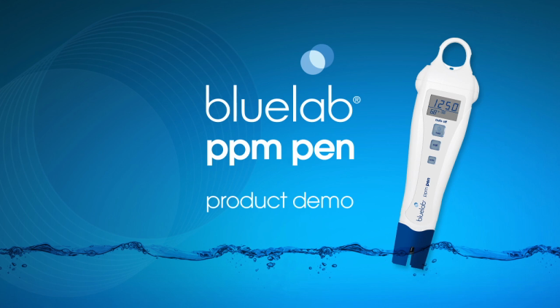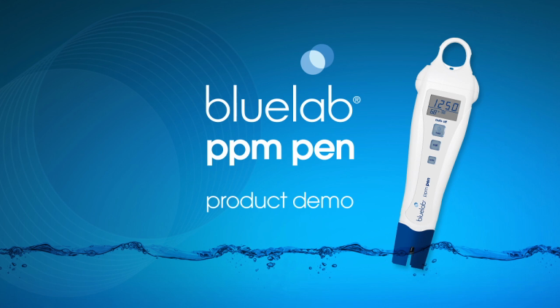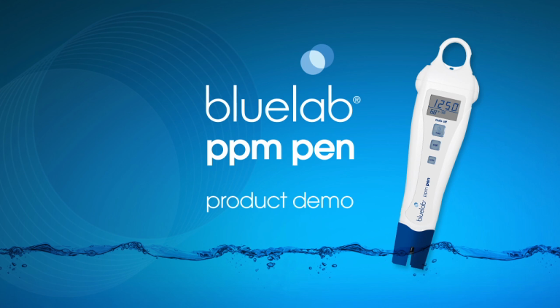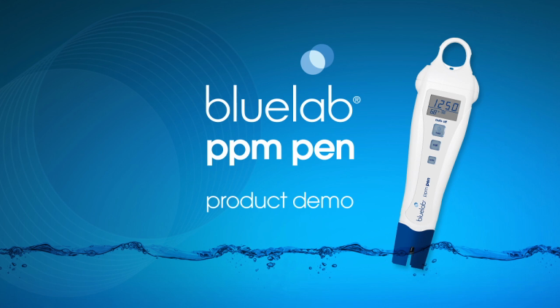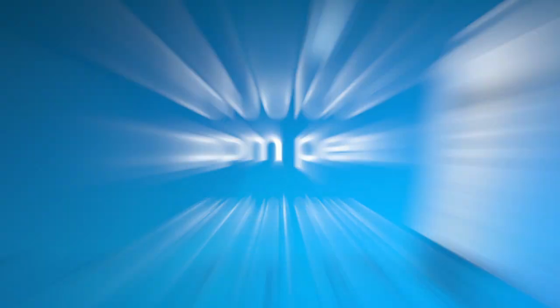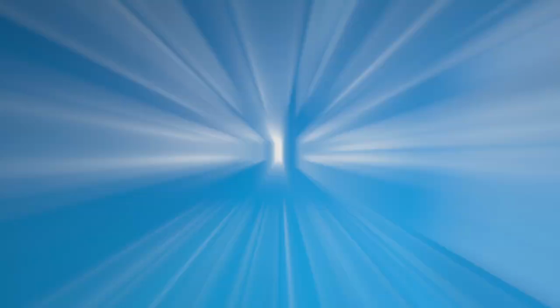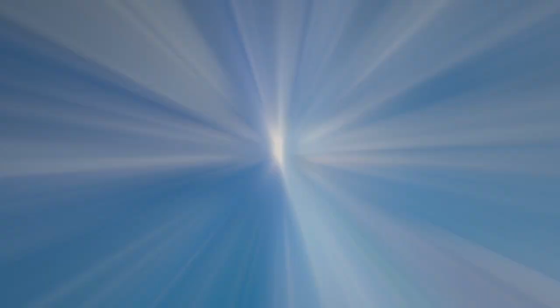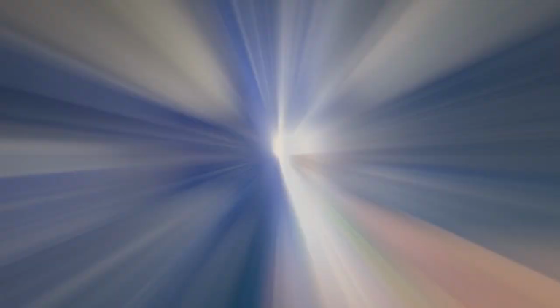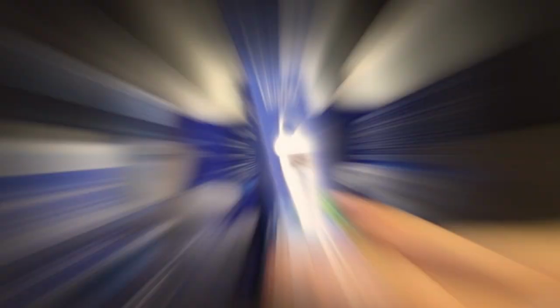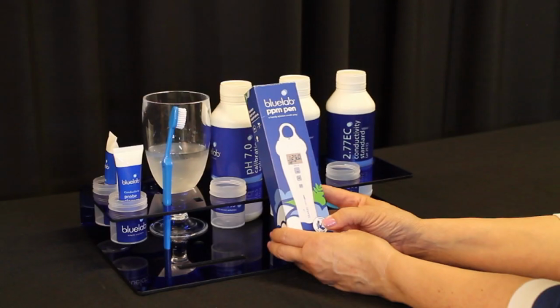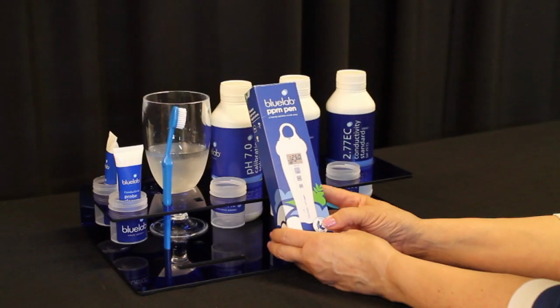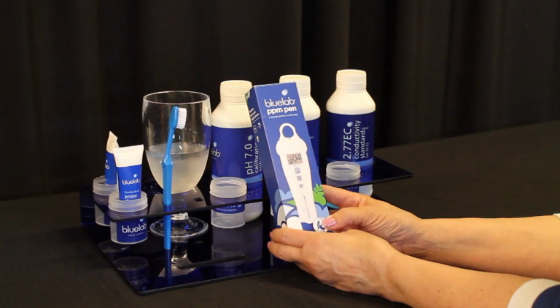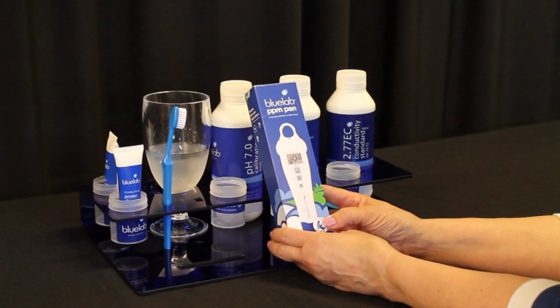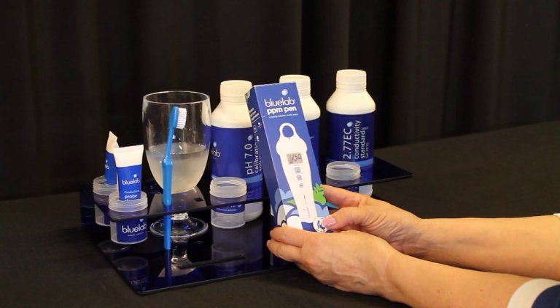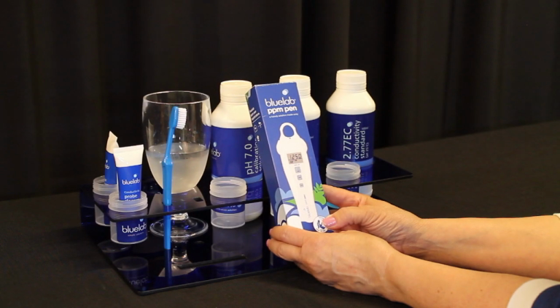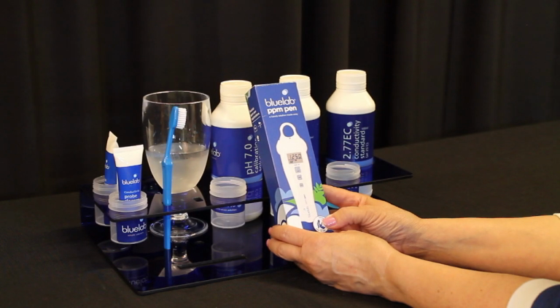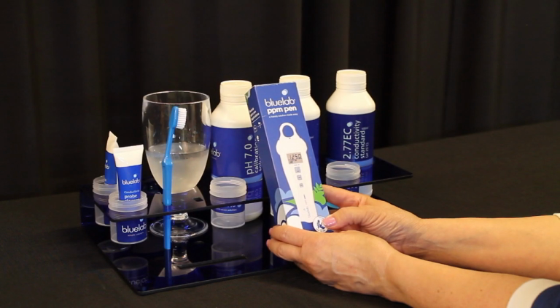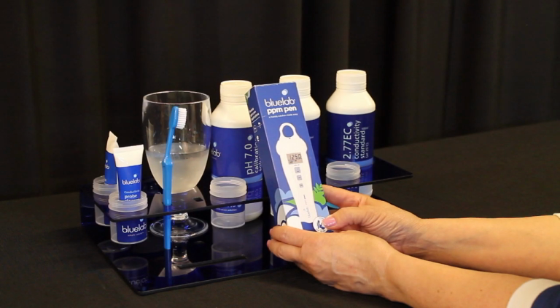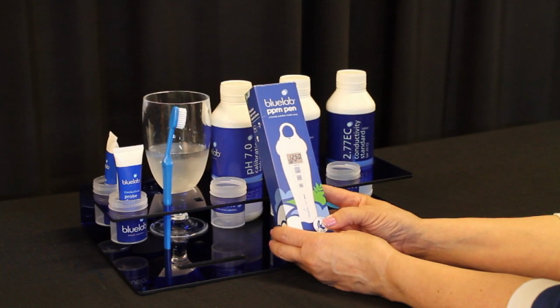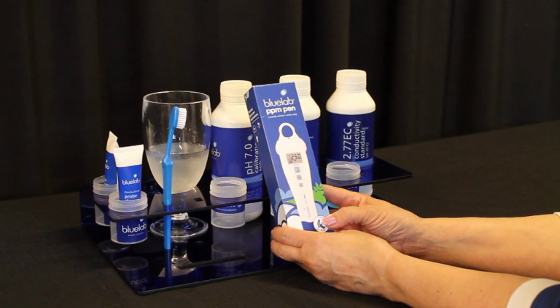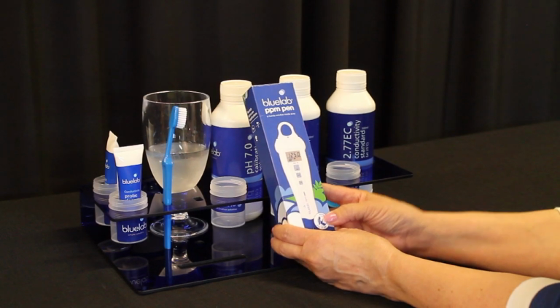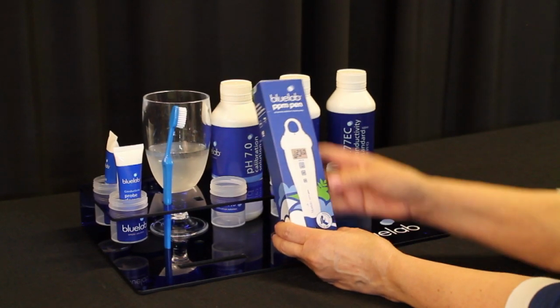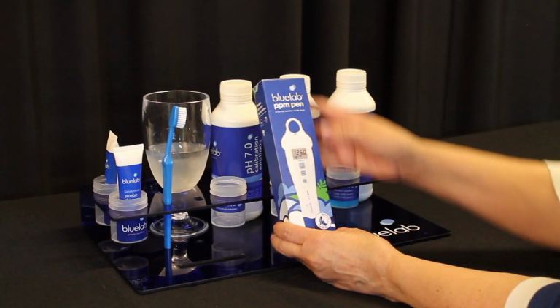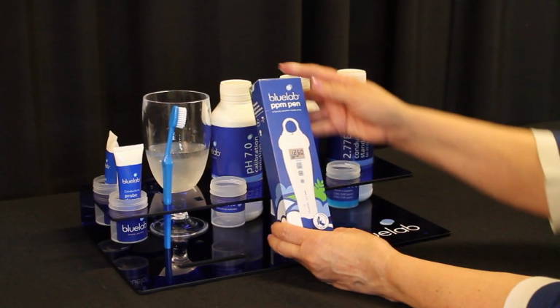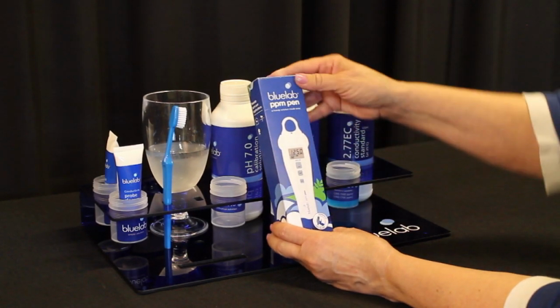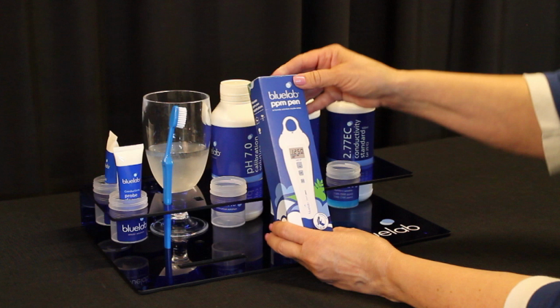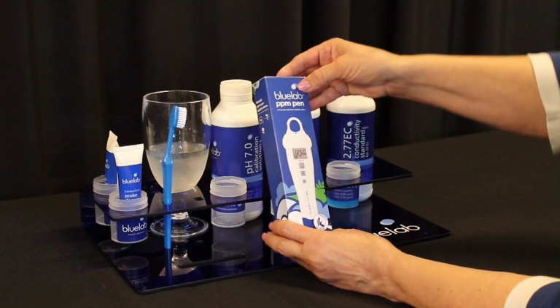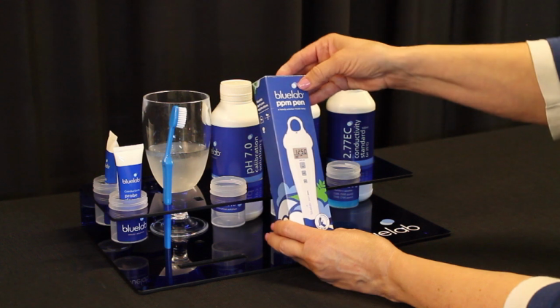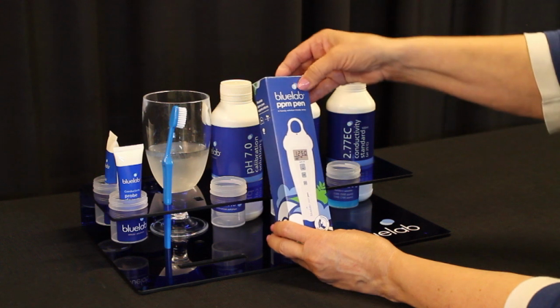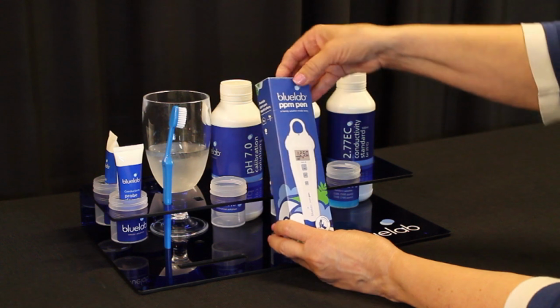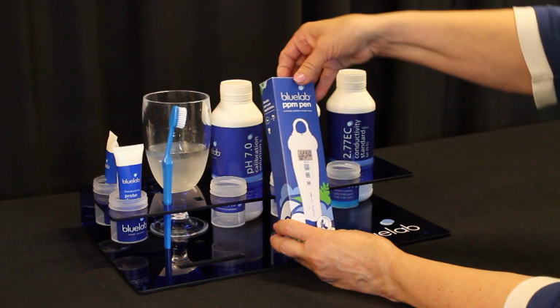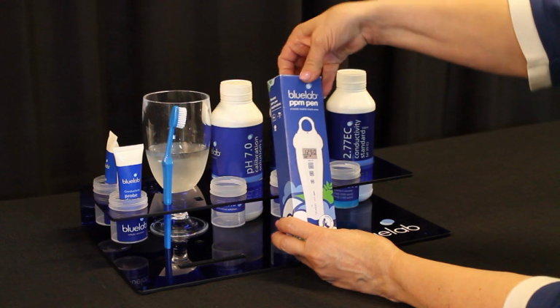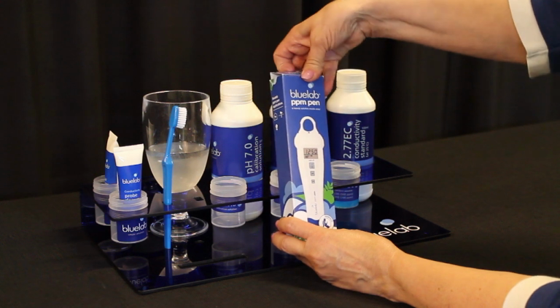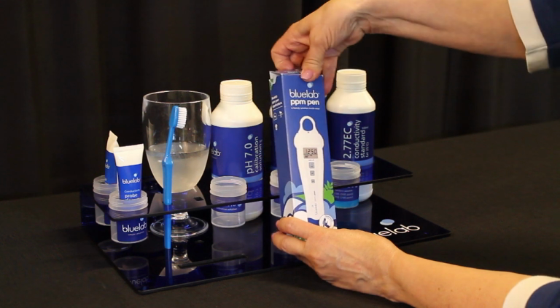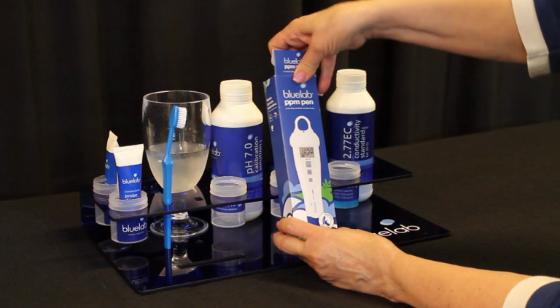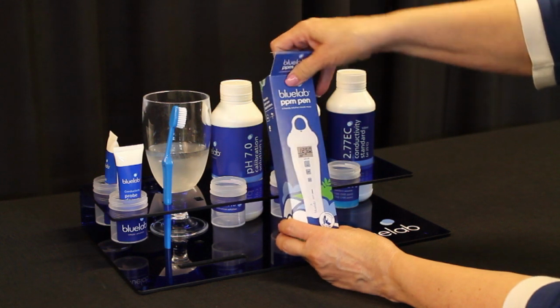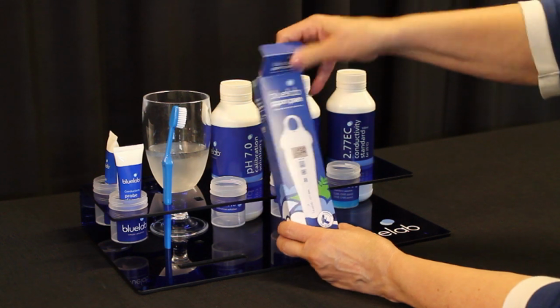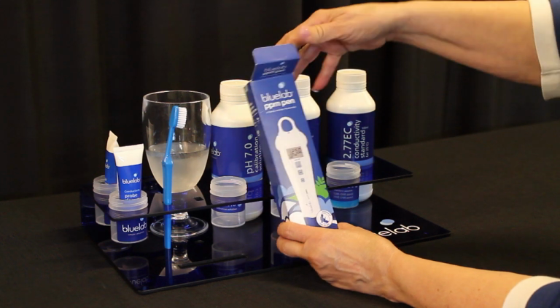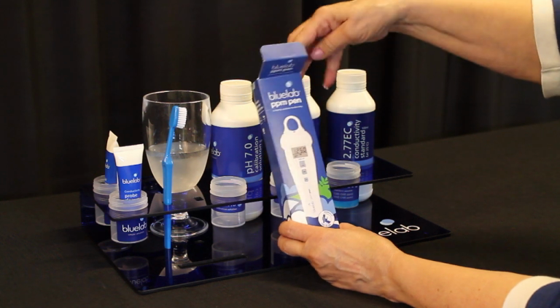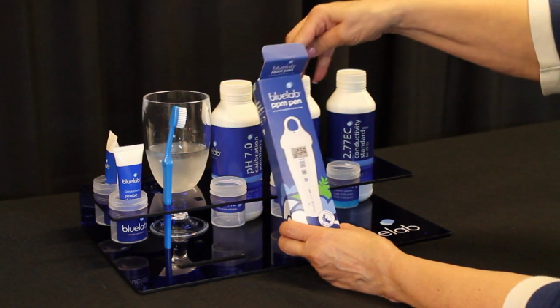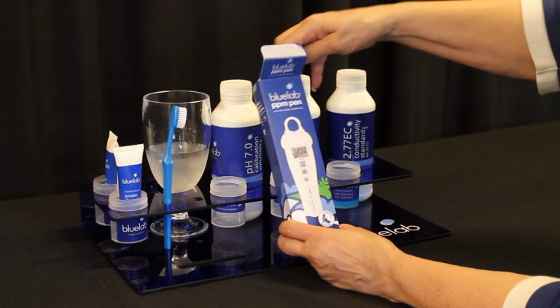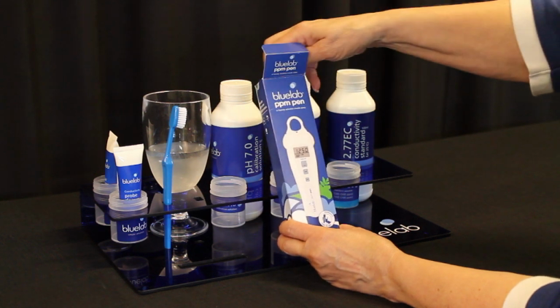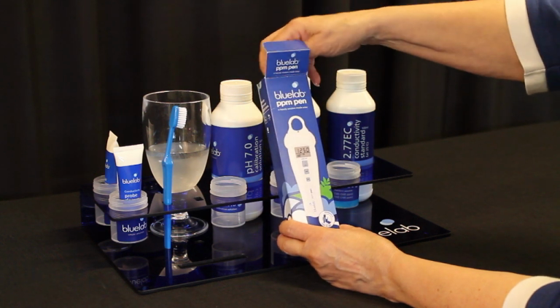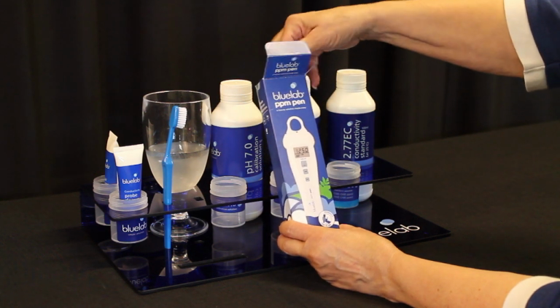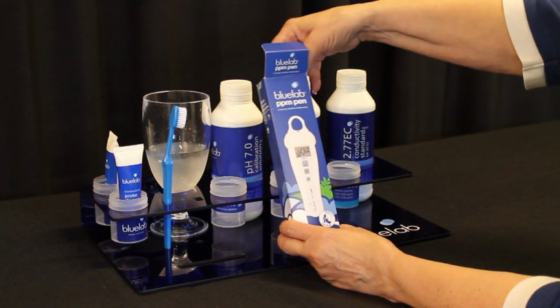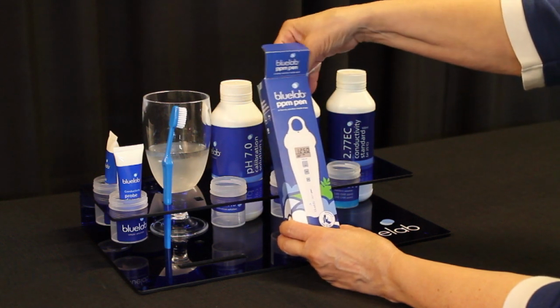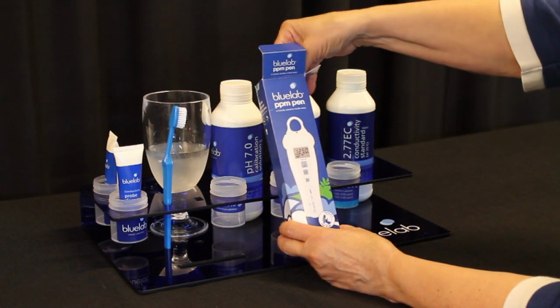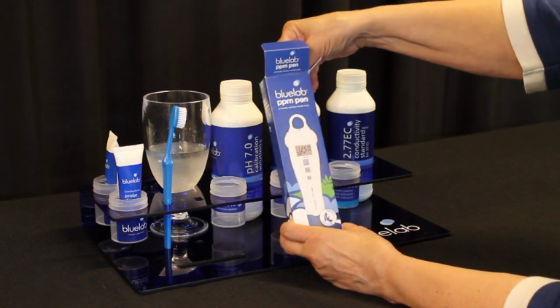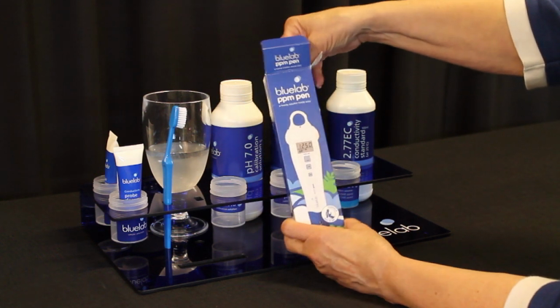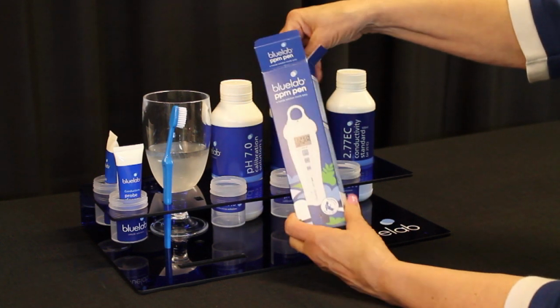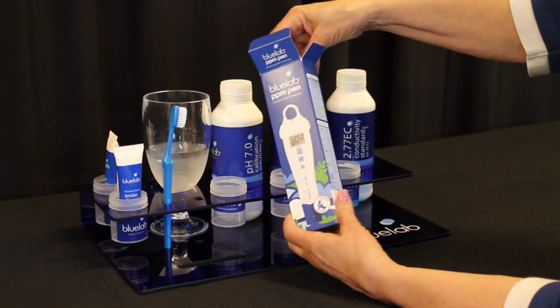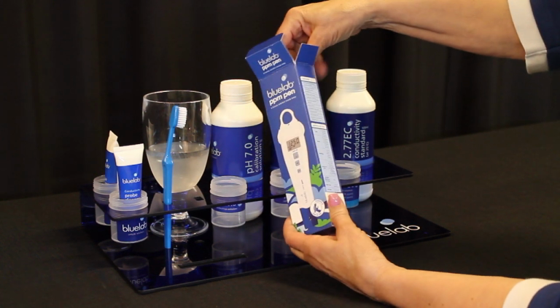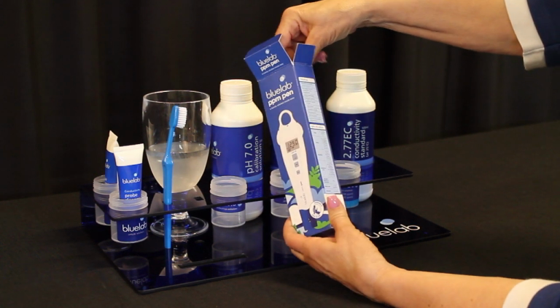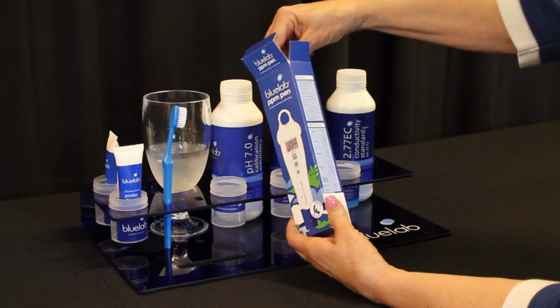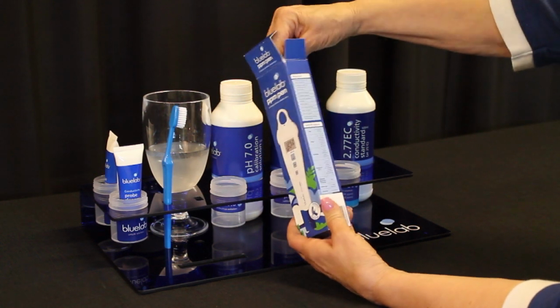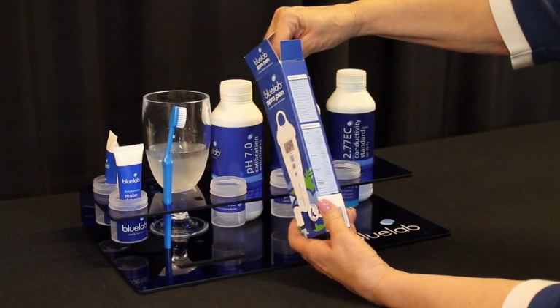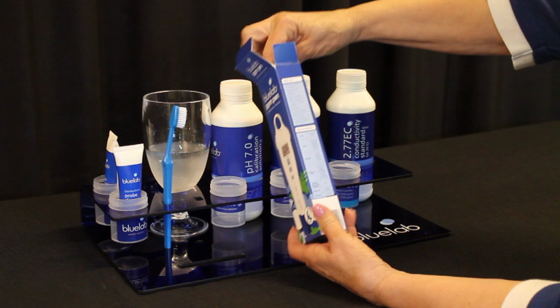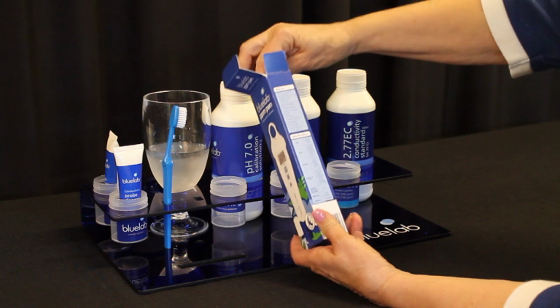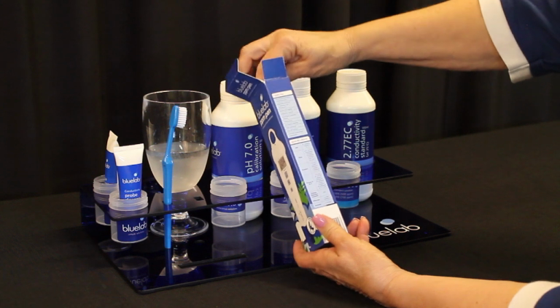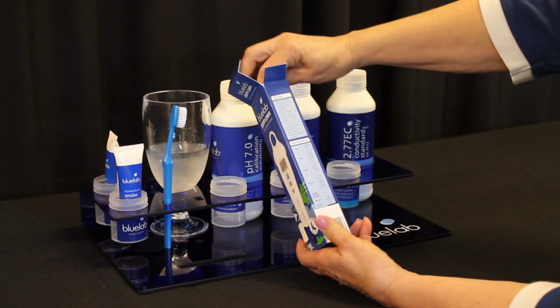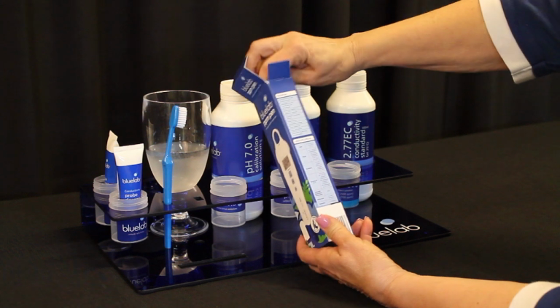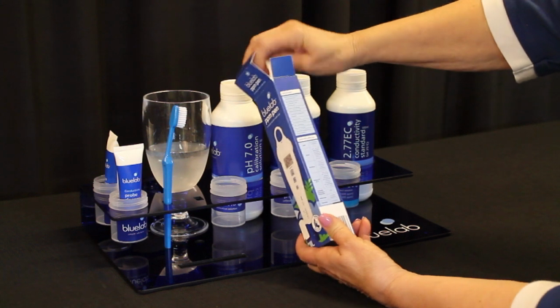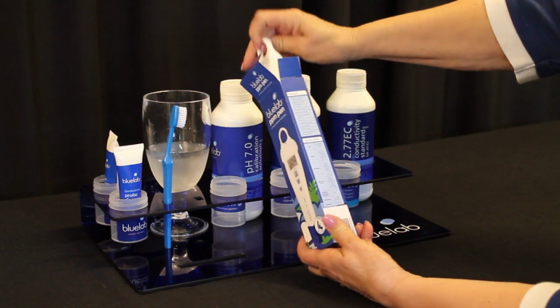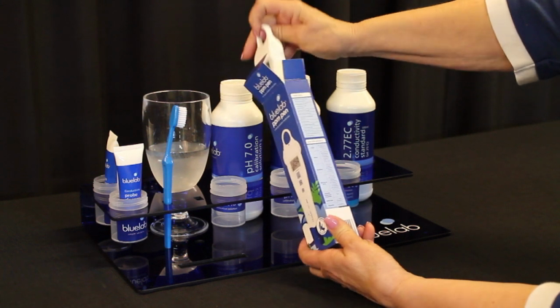Welcome to Bluelab's video on how to calibrate and clean the Bluelab PPM pen. Remove the PPM pen from the package.